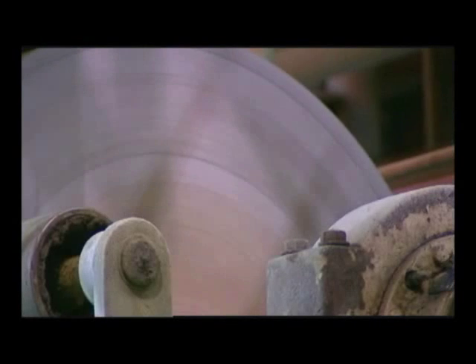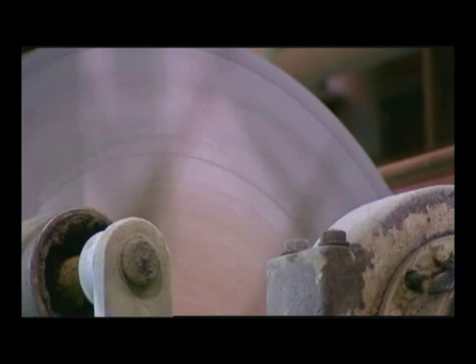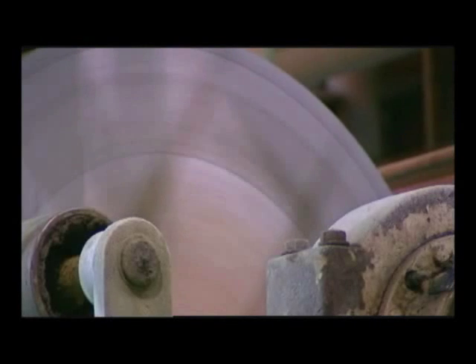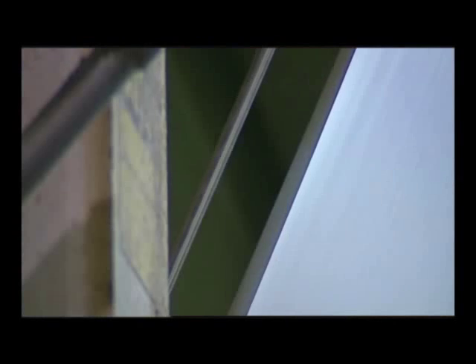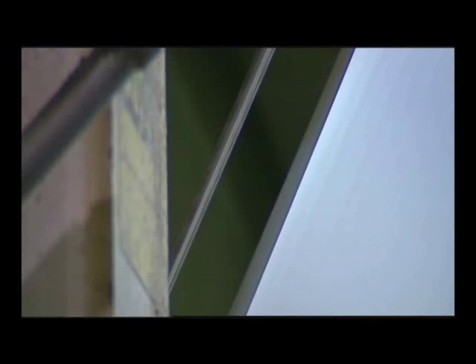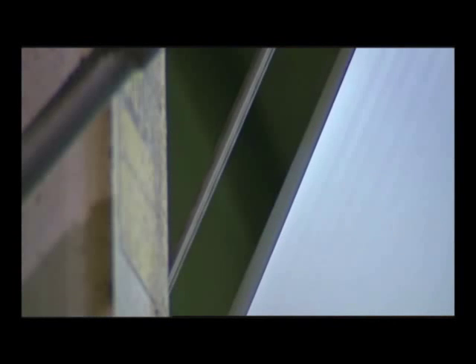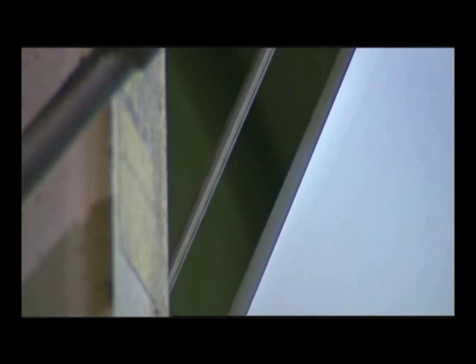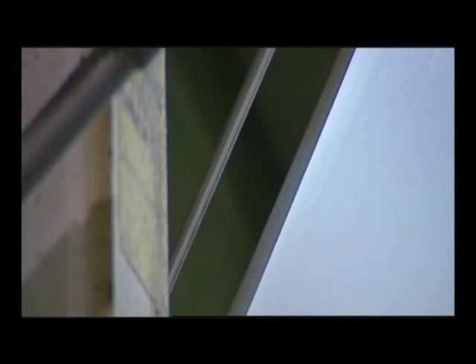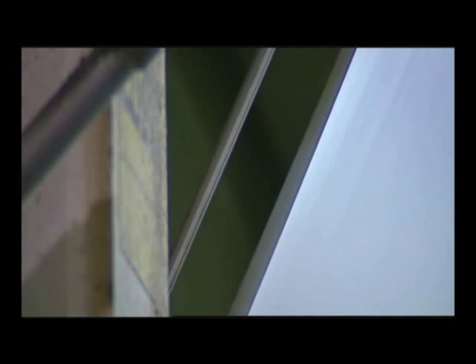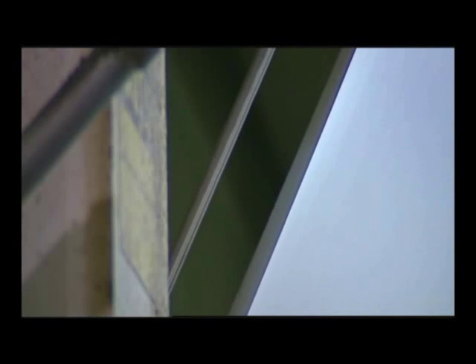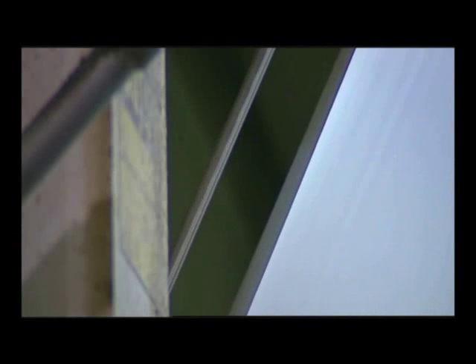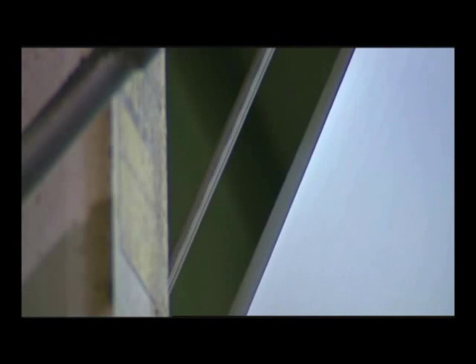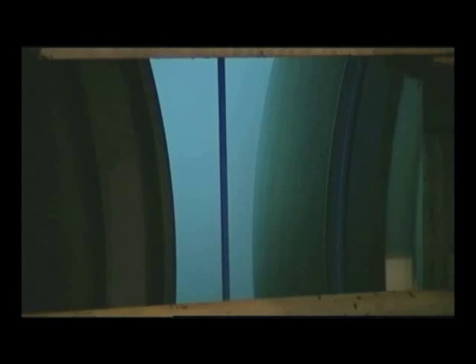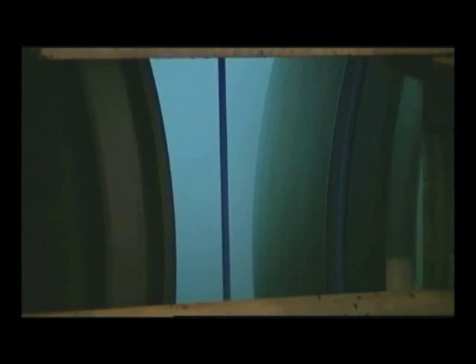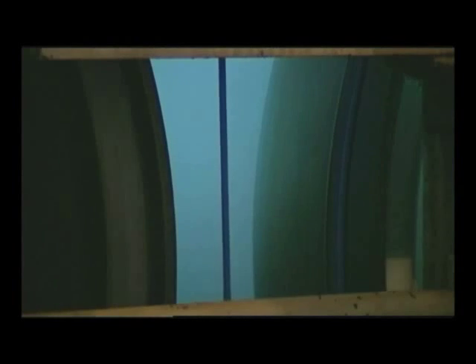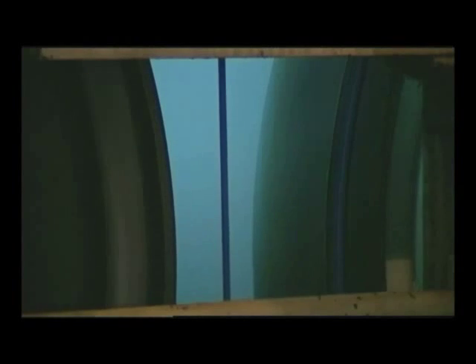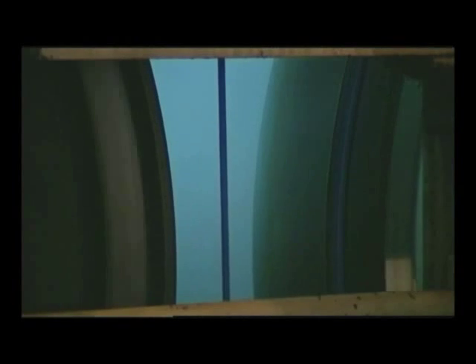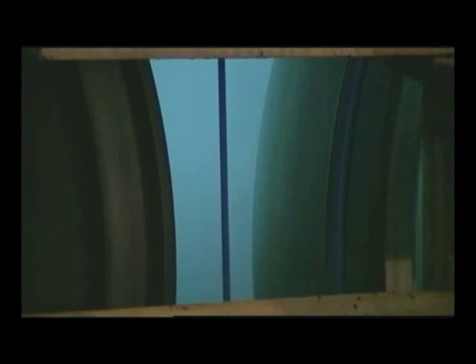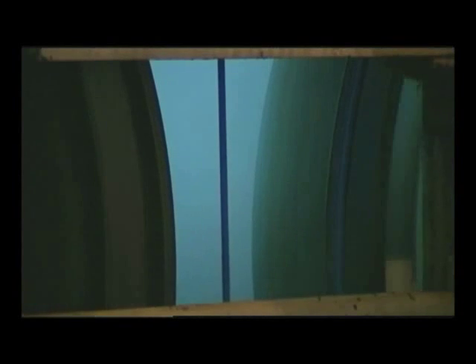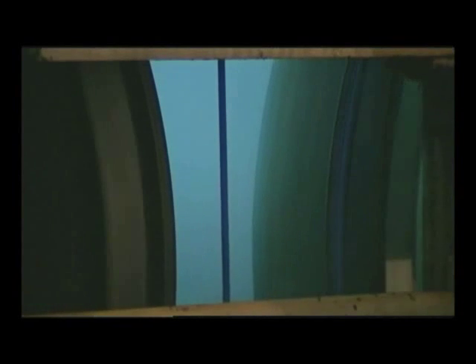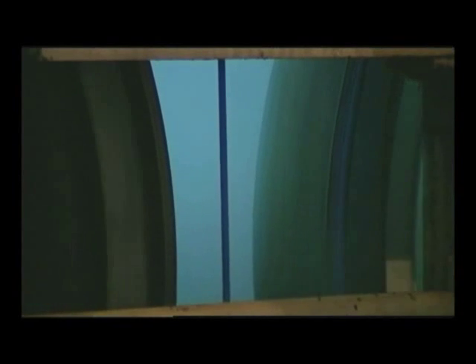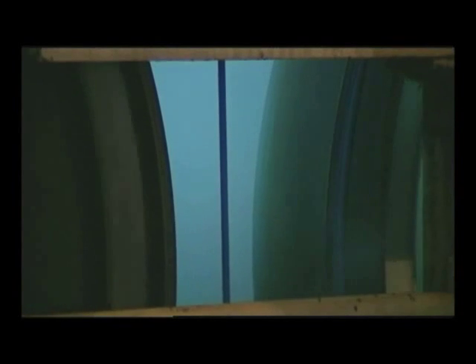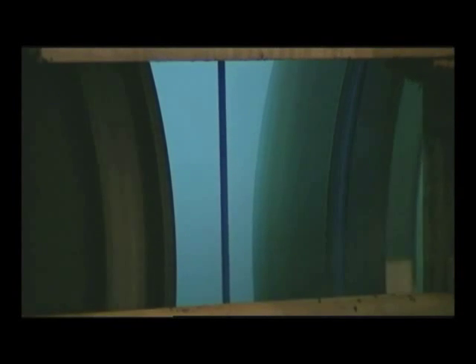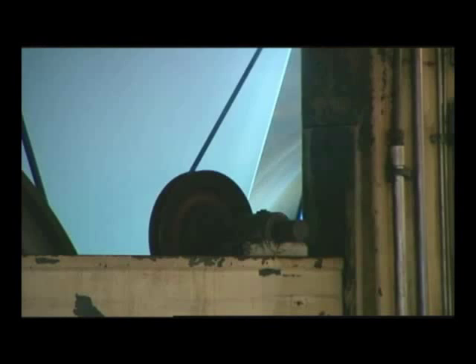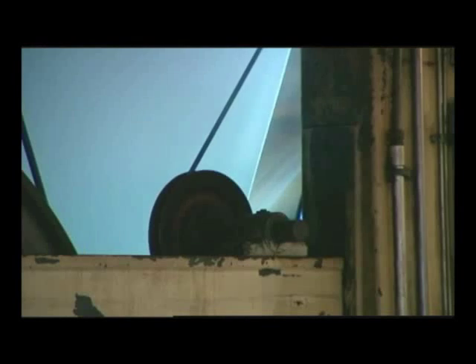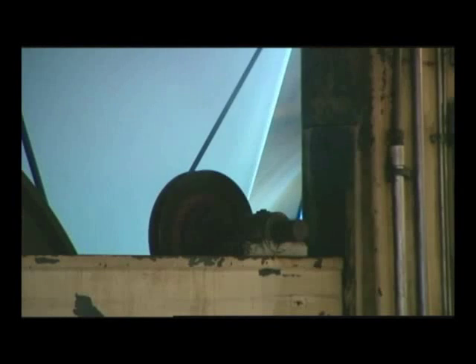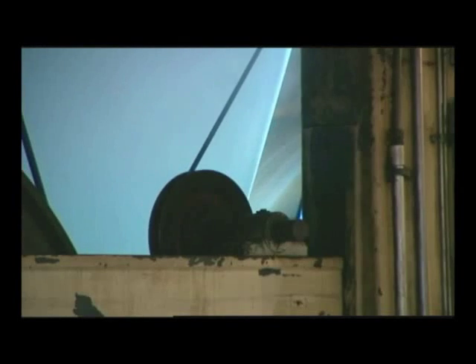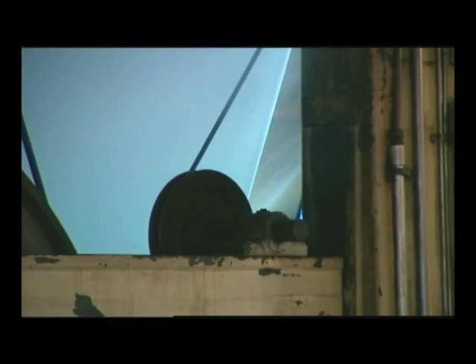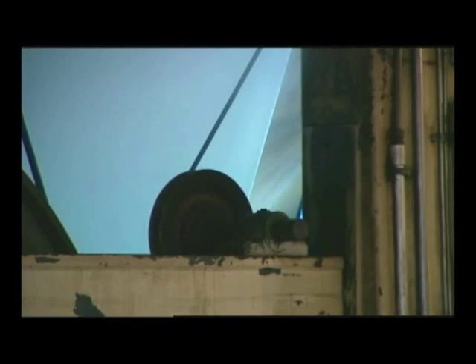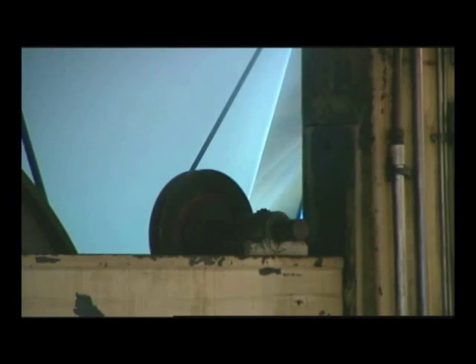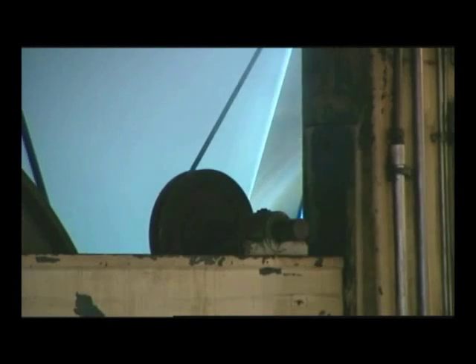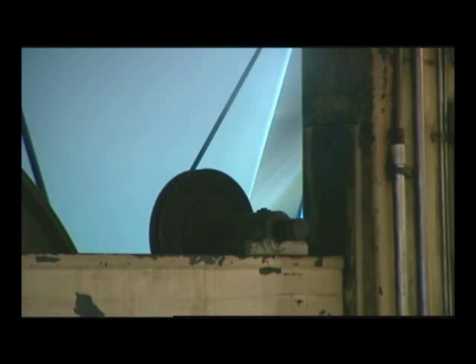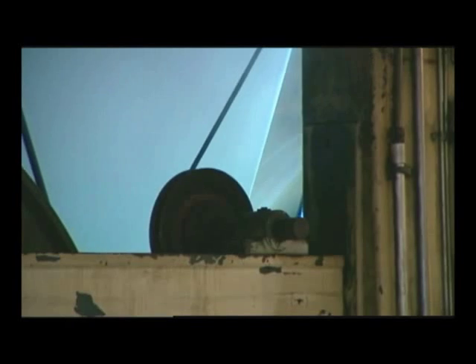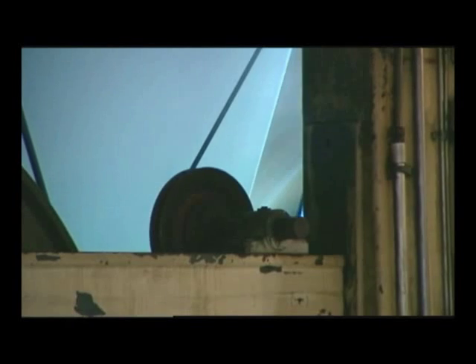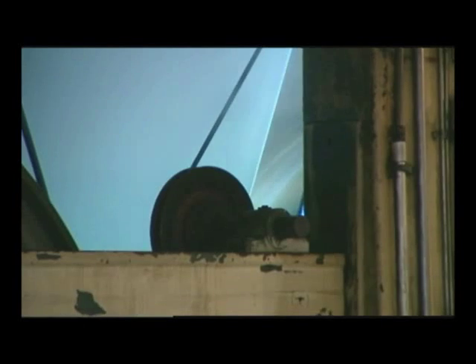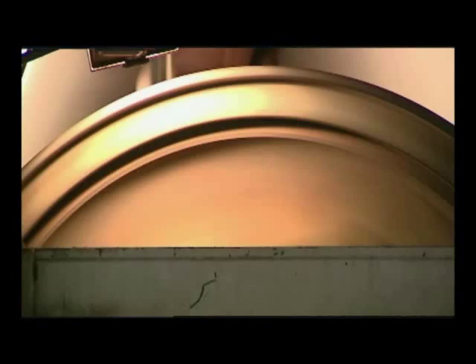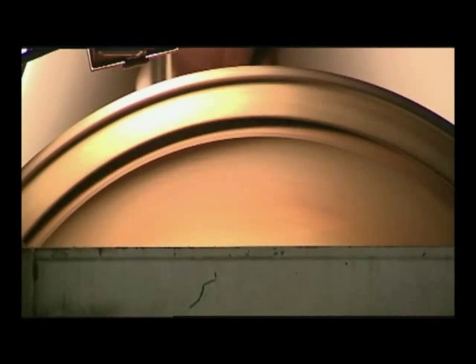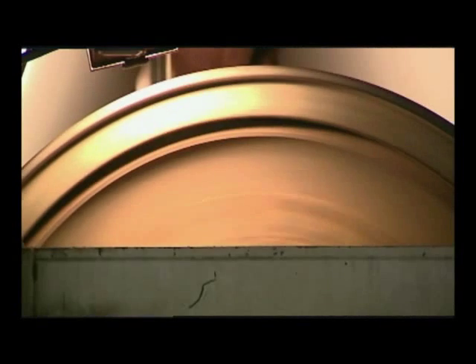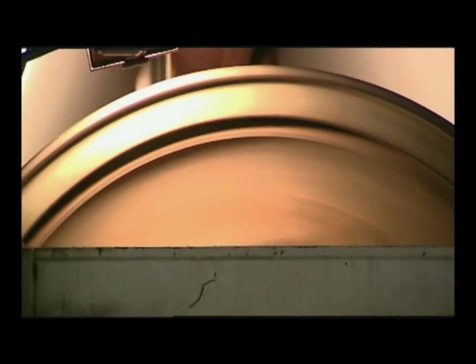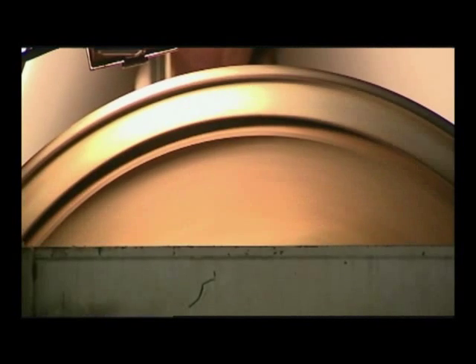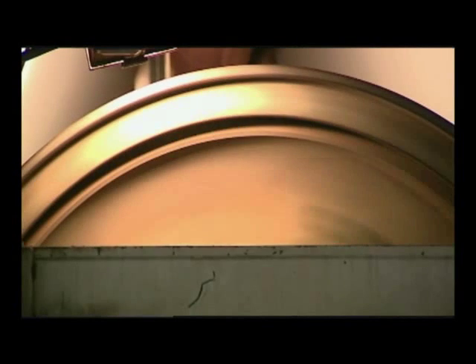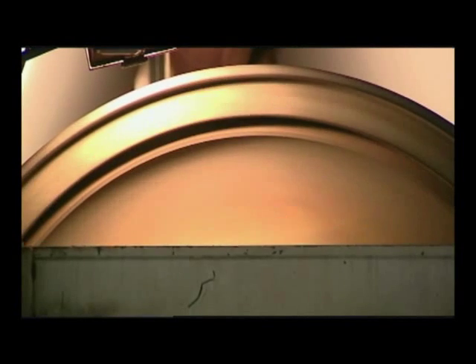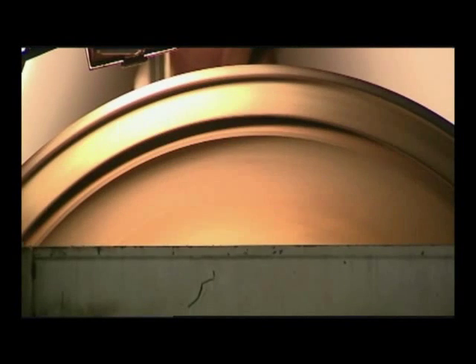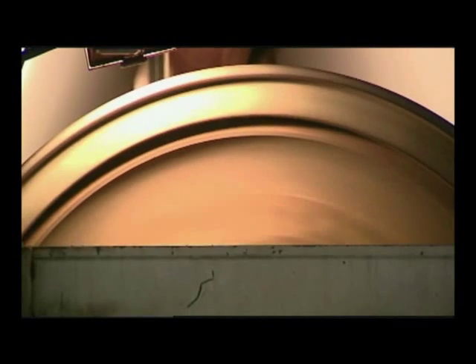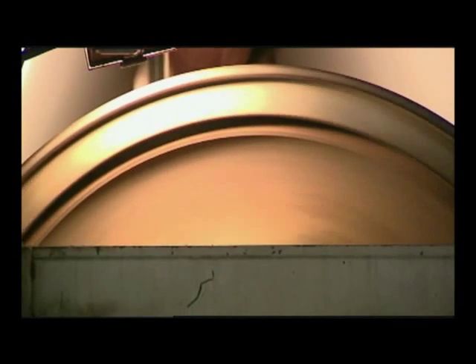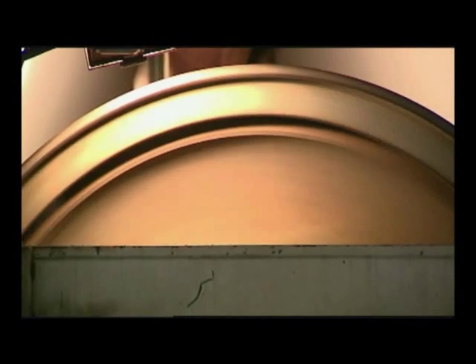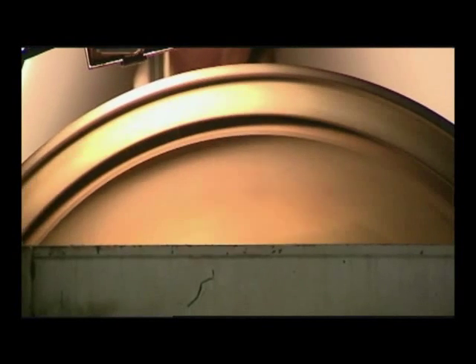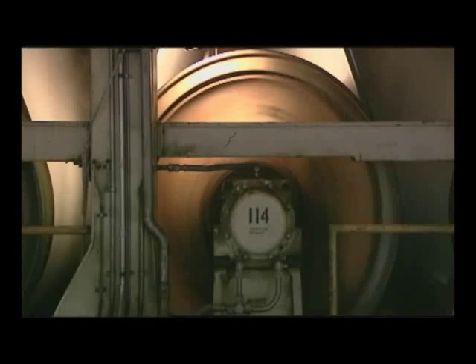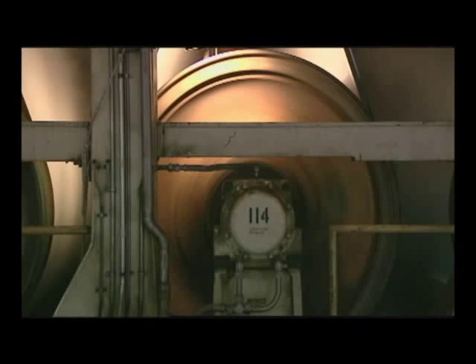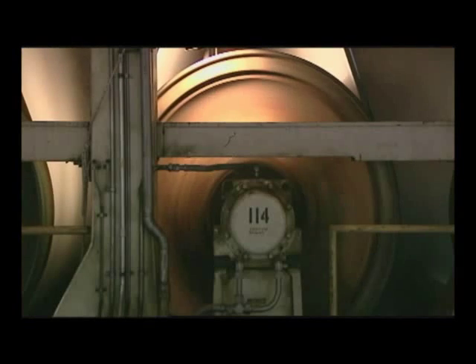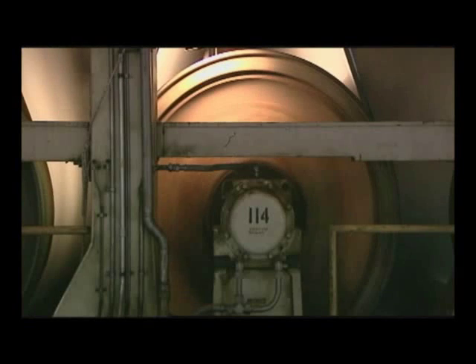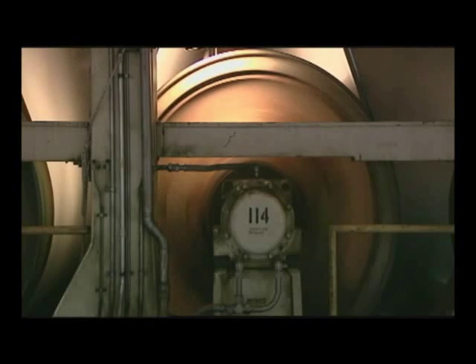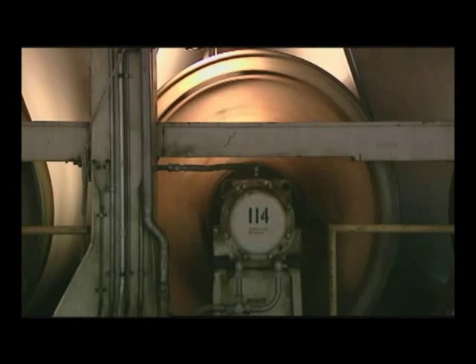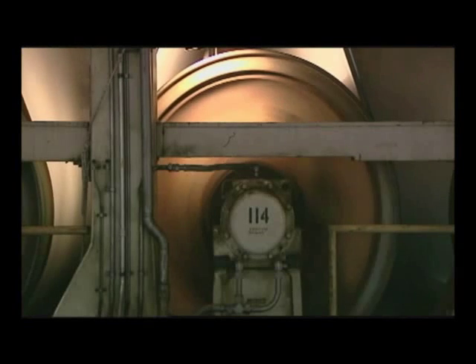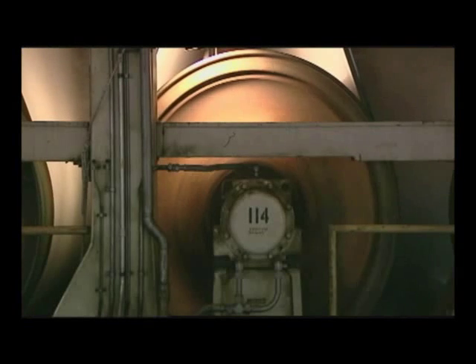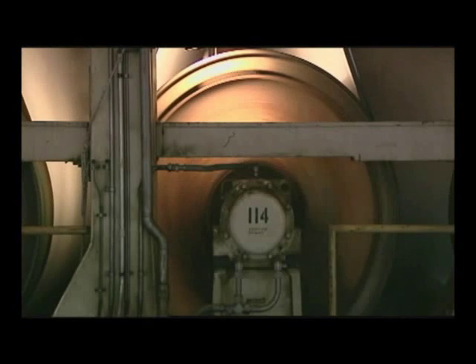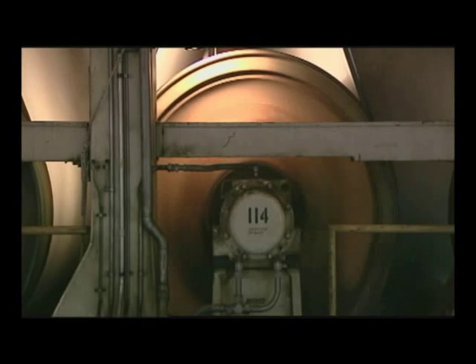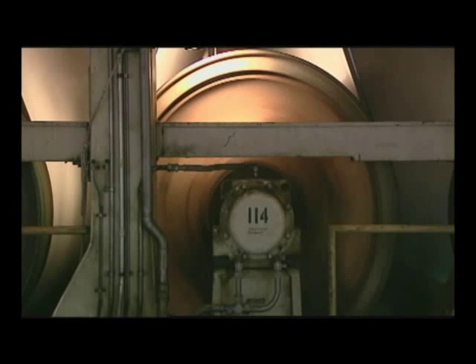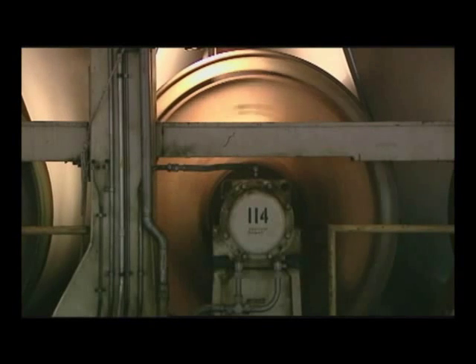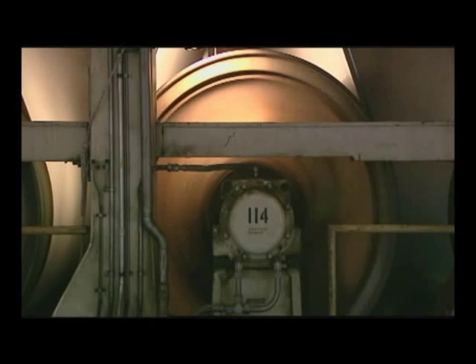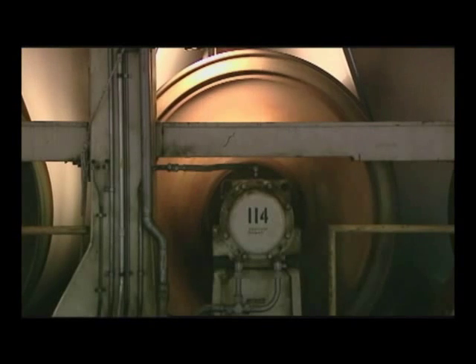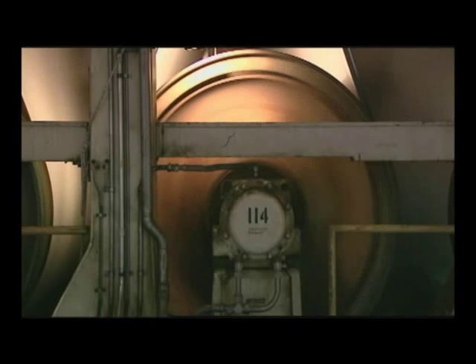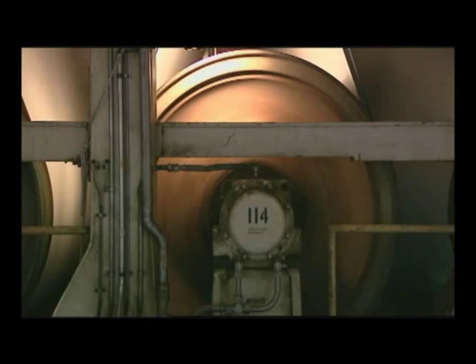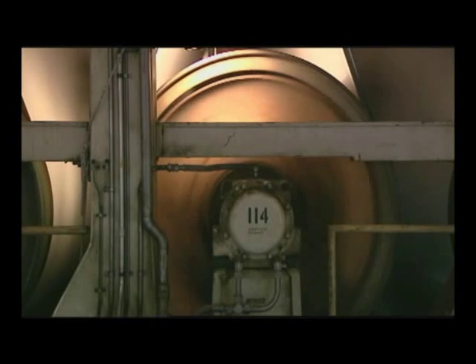The semi-dry paper sheet is then run through a series of fast-moving heated dryer rollers to remove the remaining water.